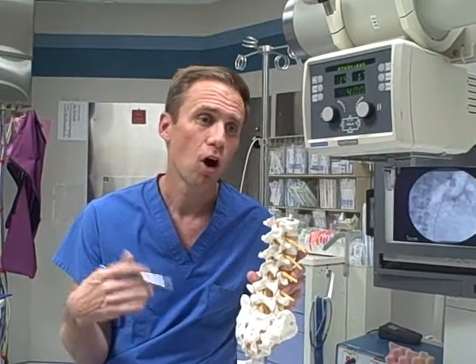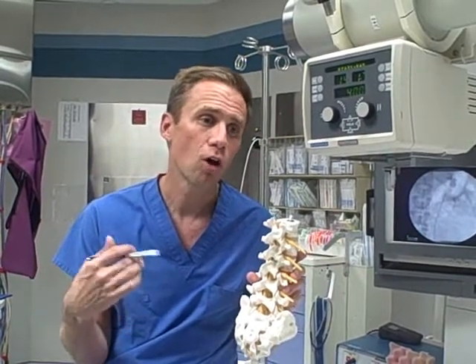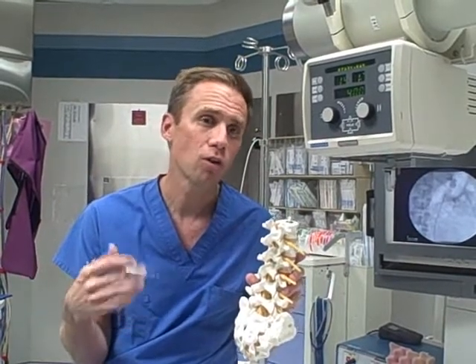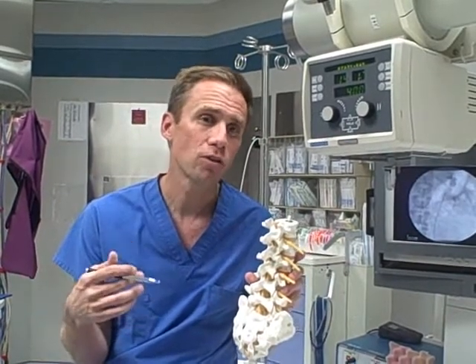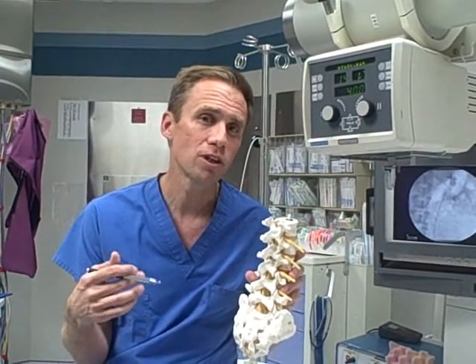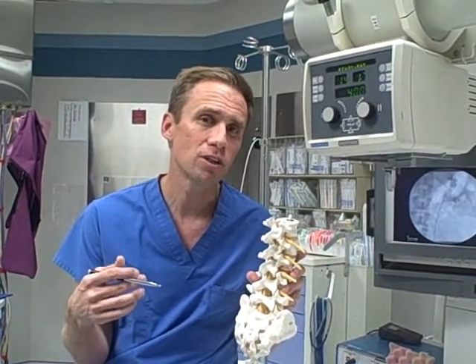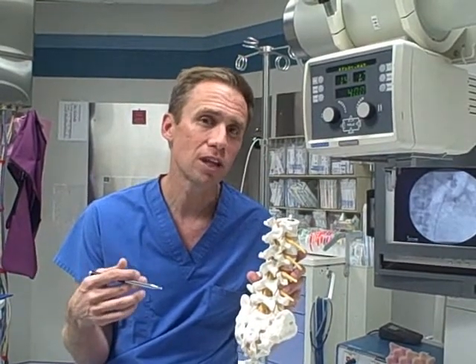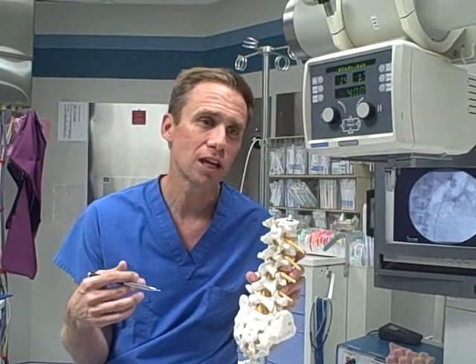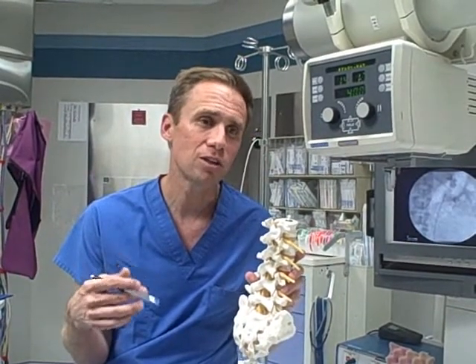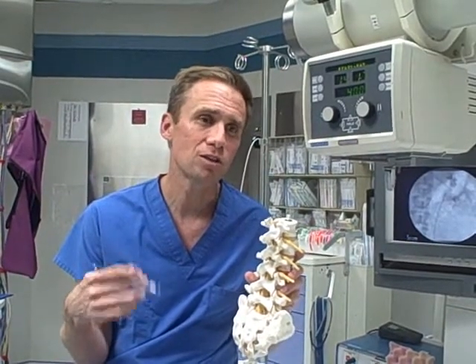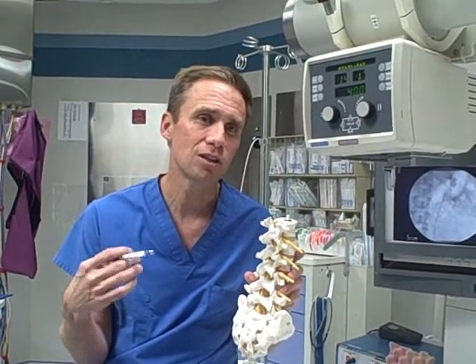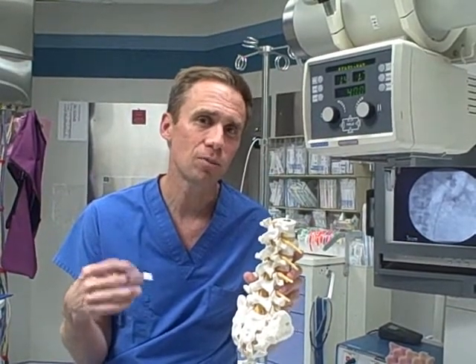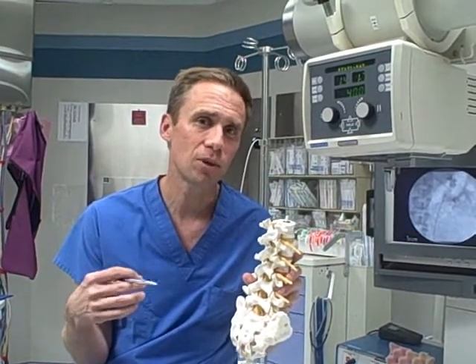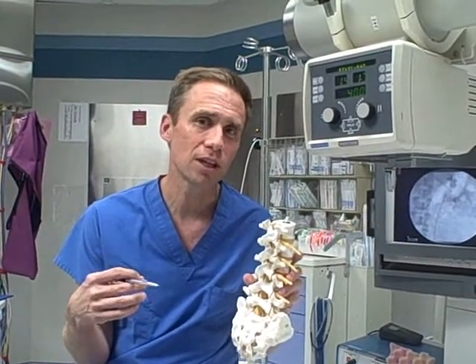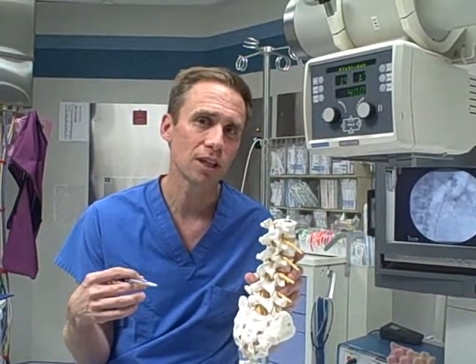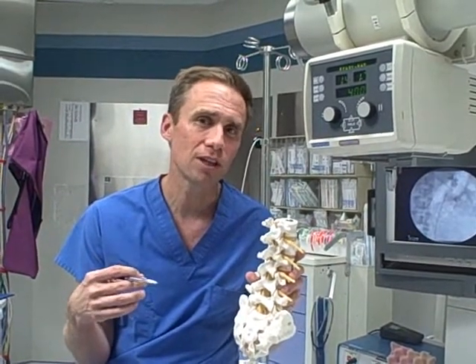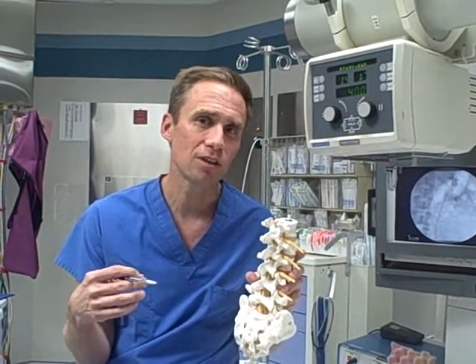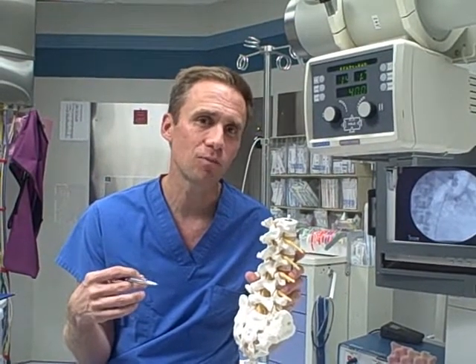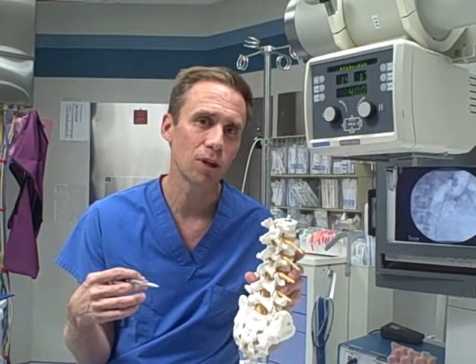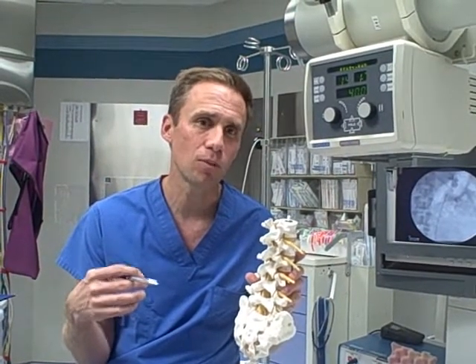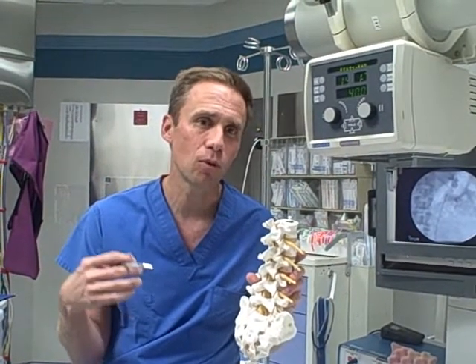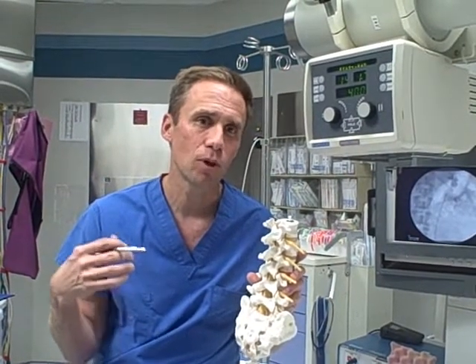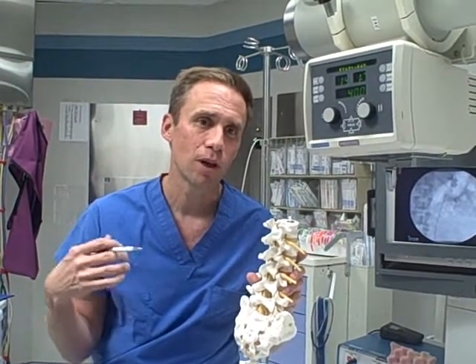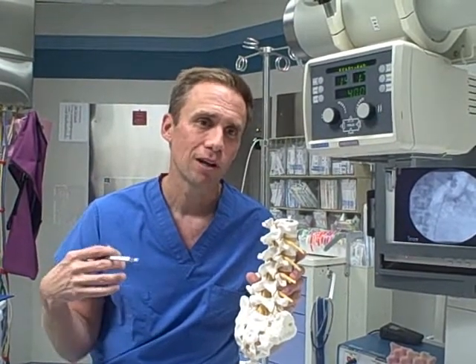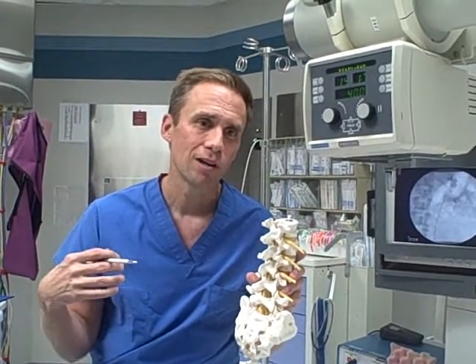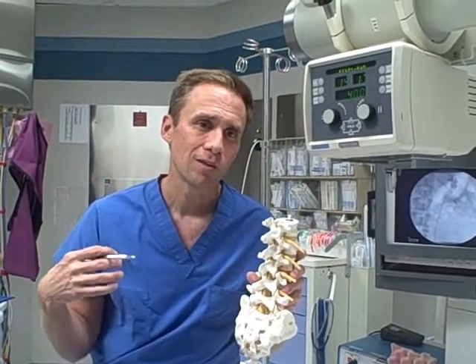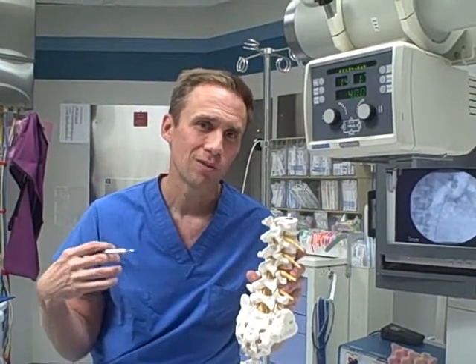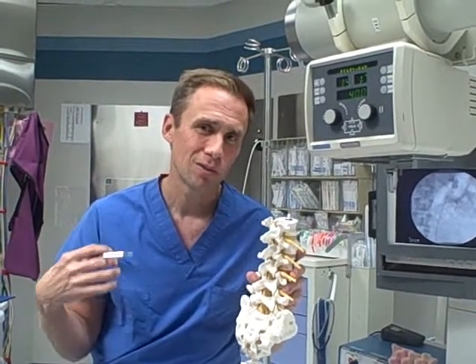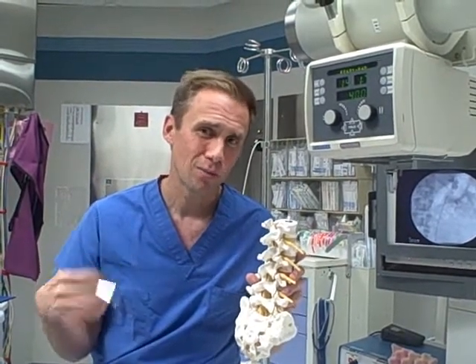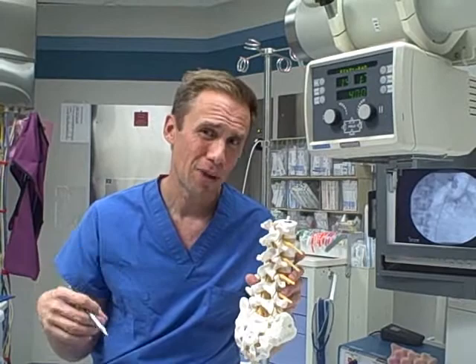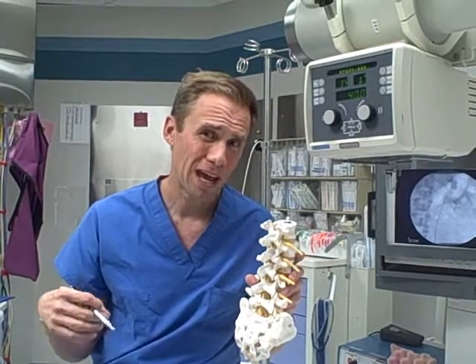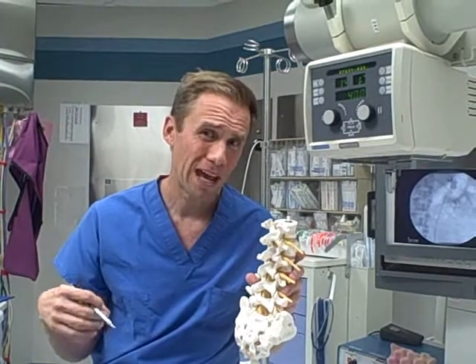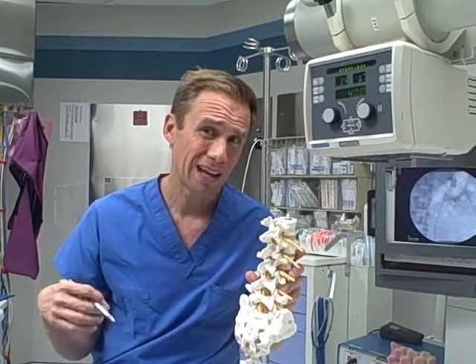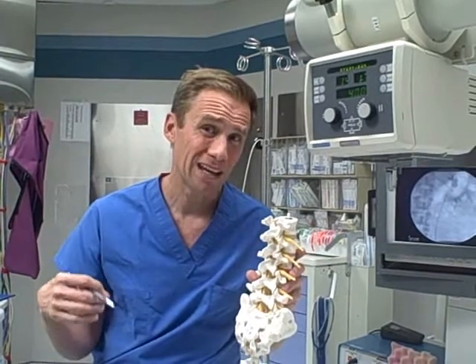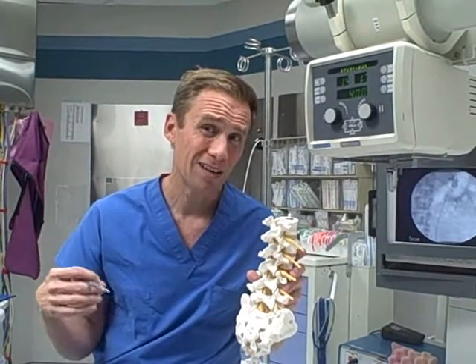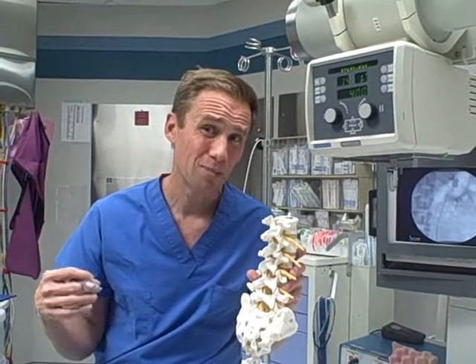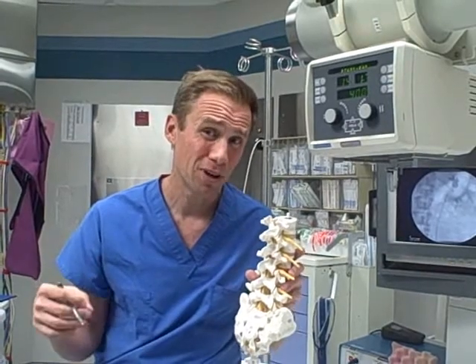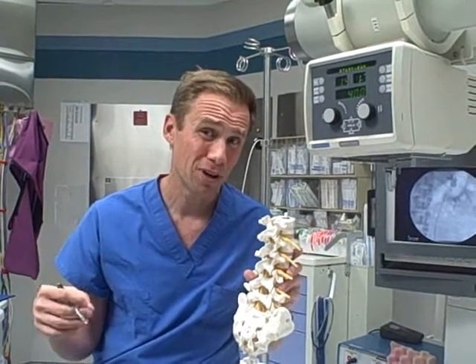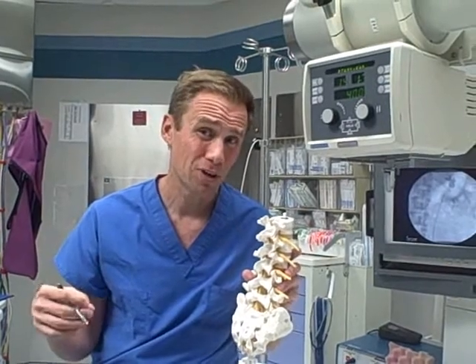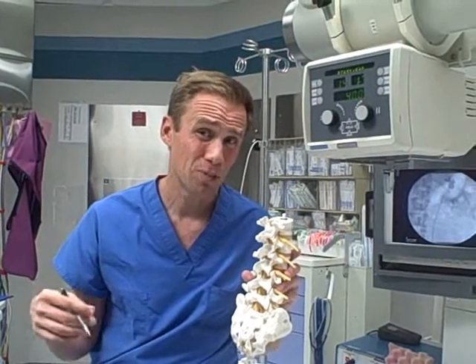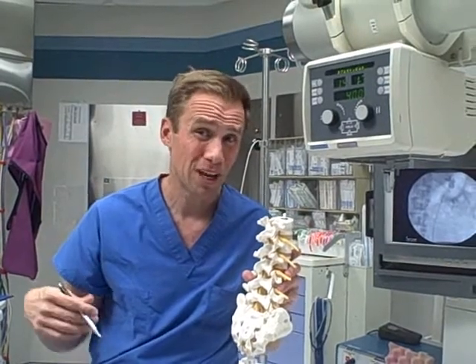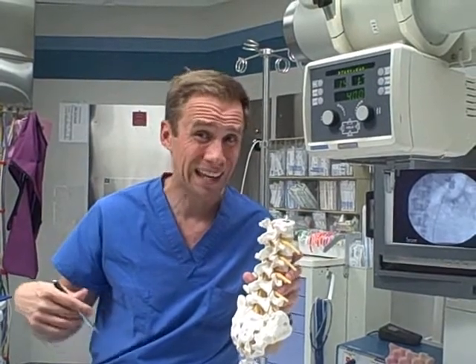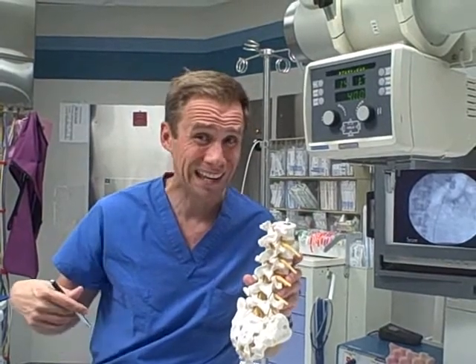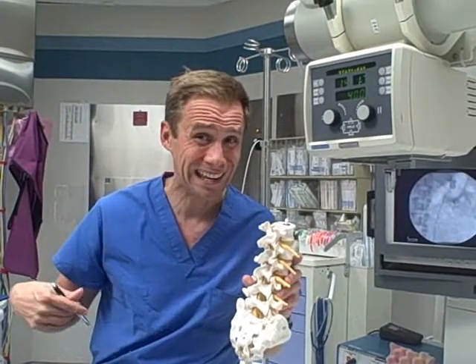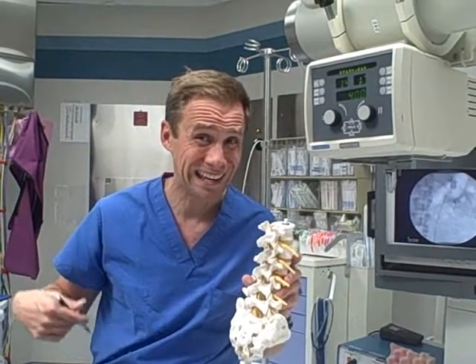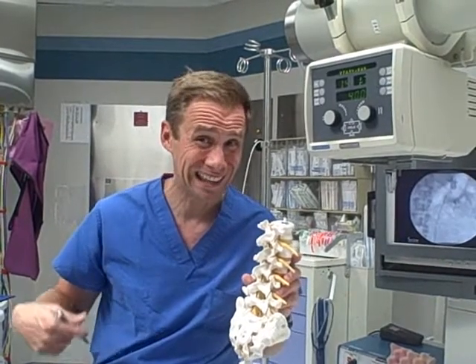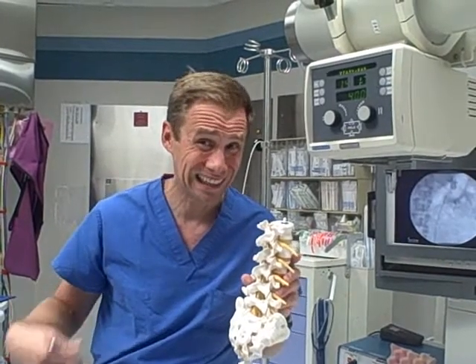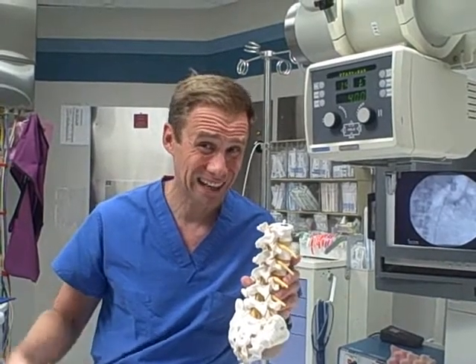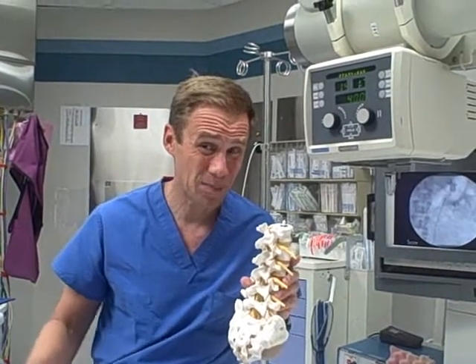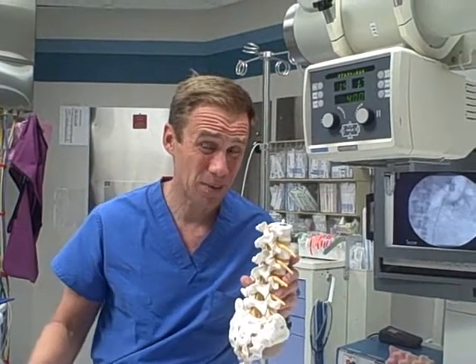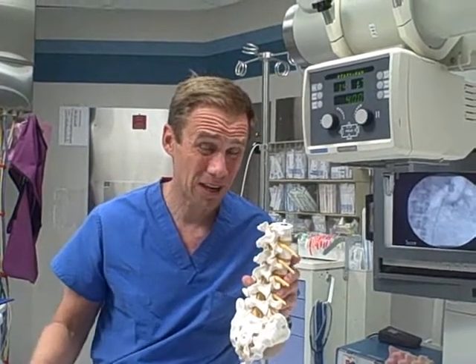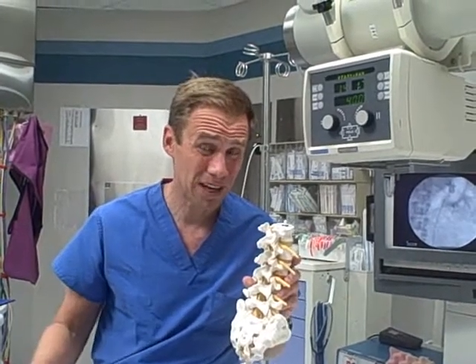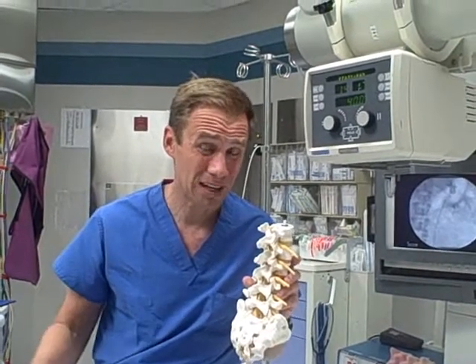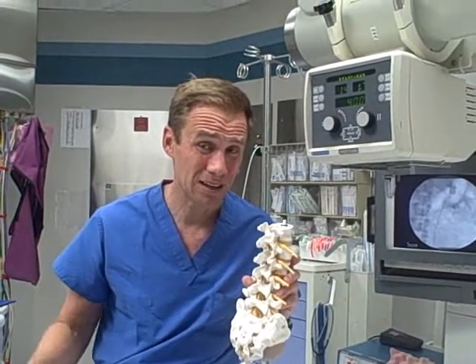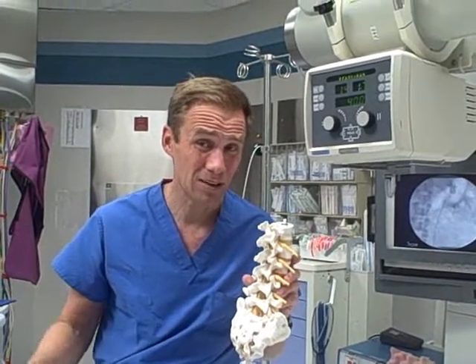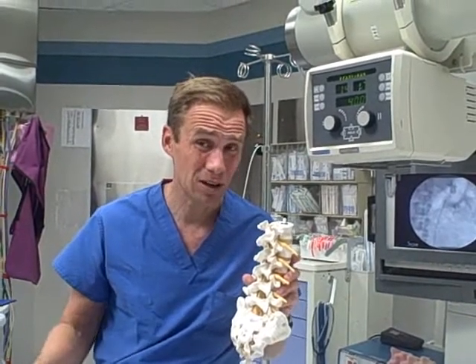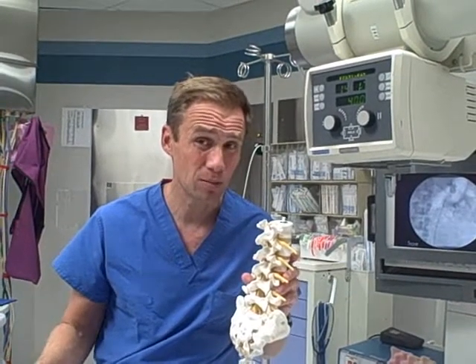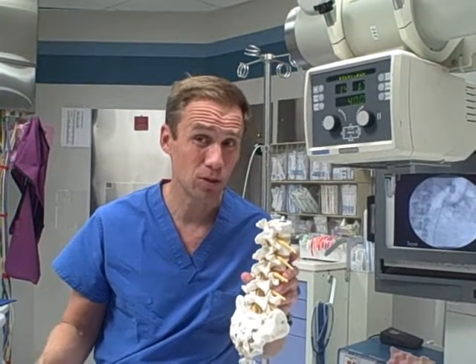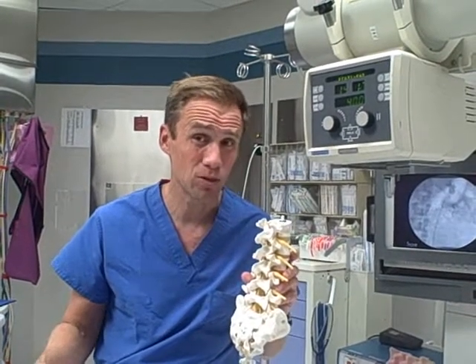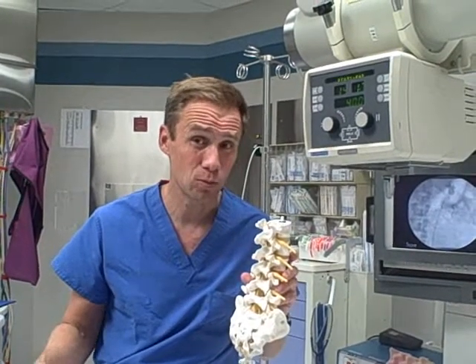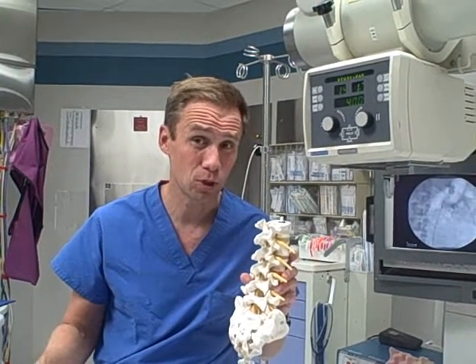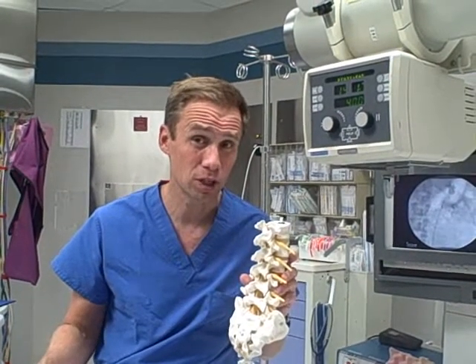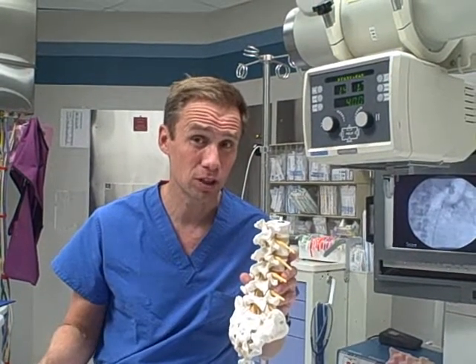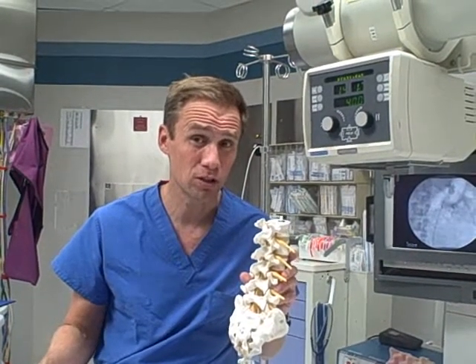All of these things typically give people some back pain, buttocks pain, leg pain, numbness, and weakness.